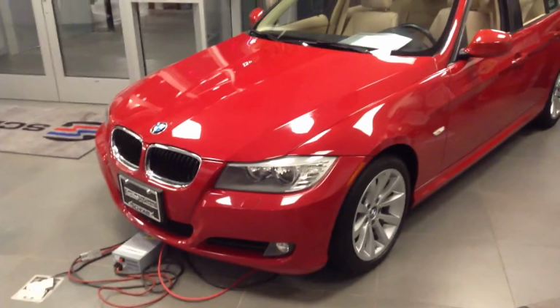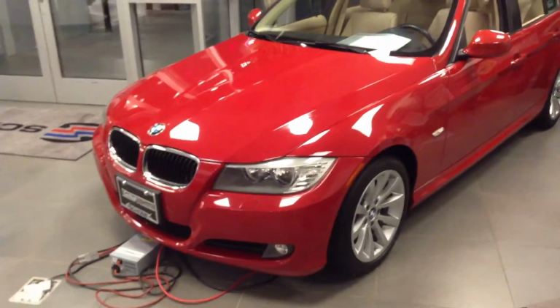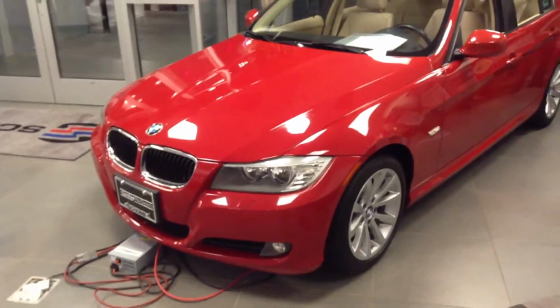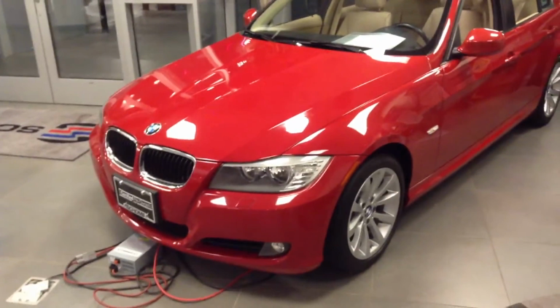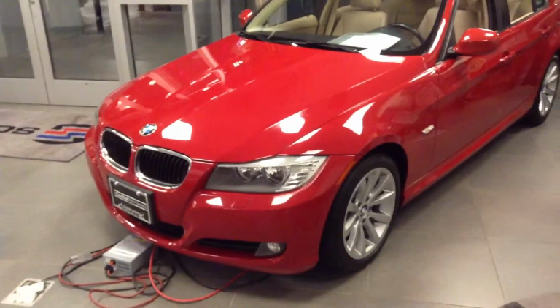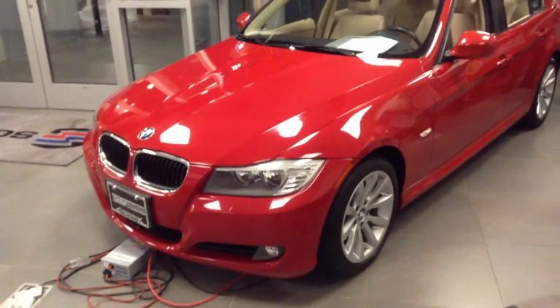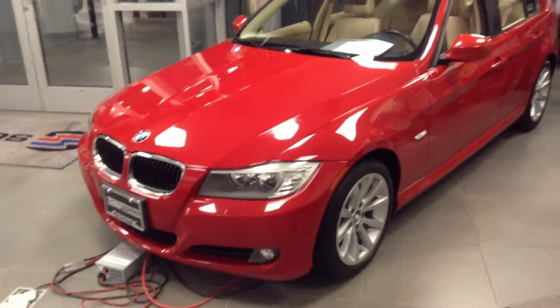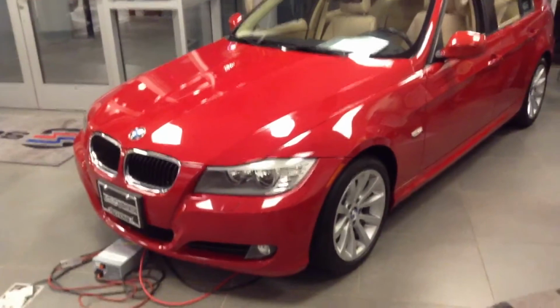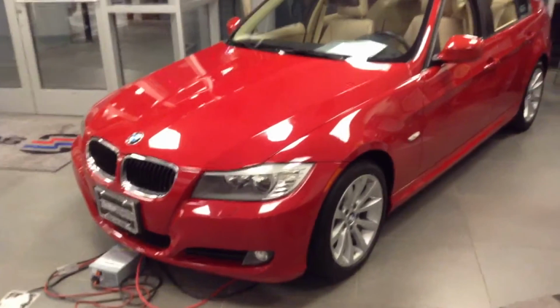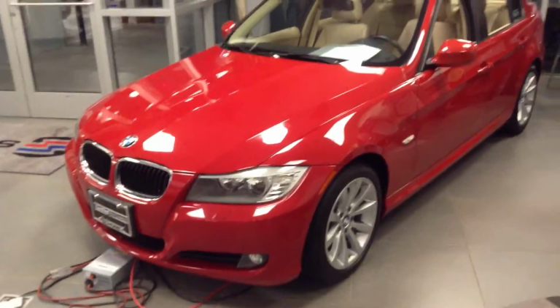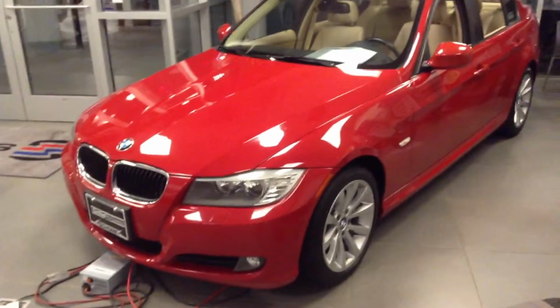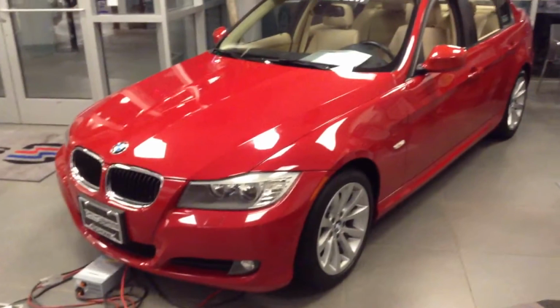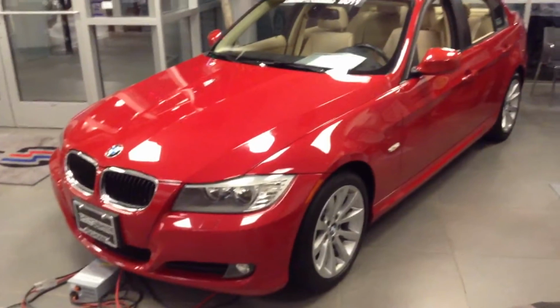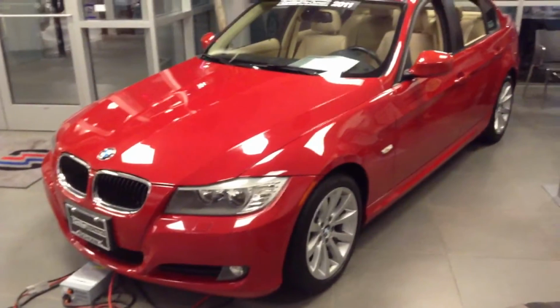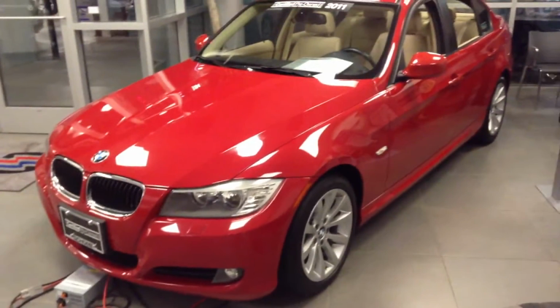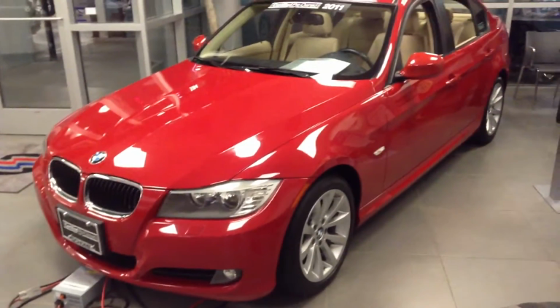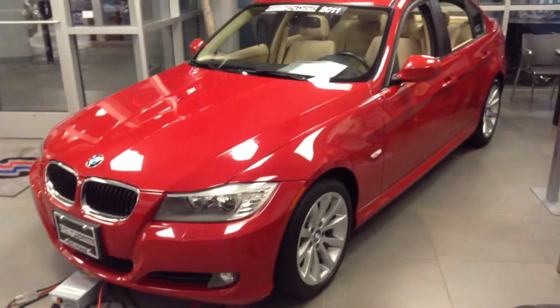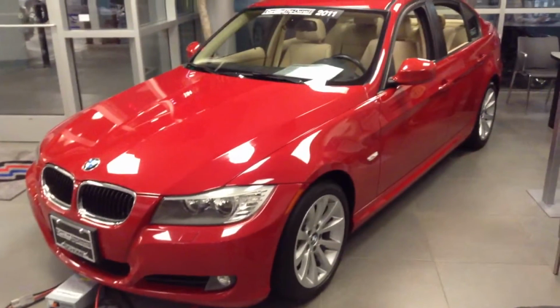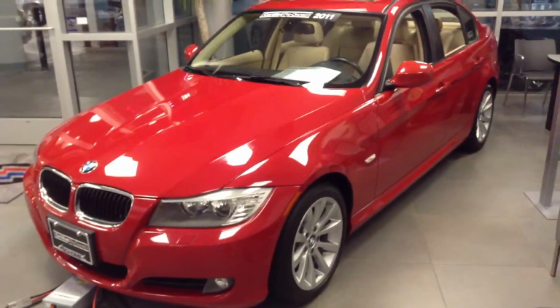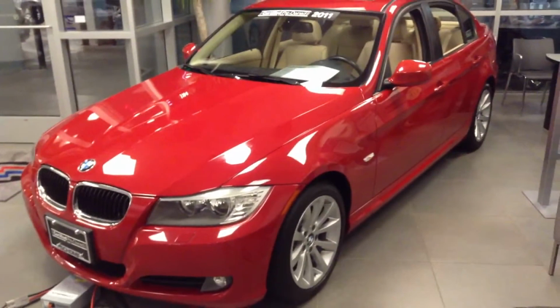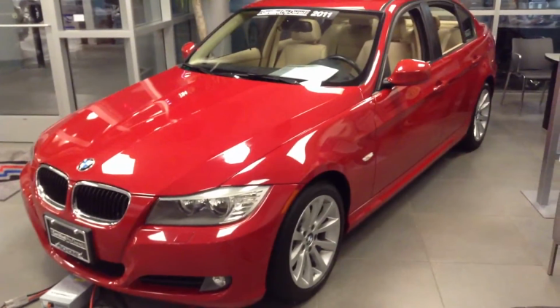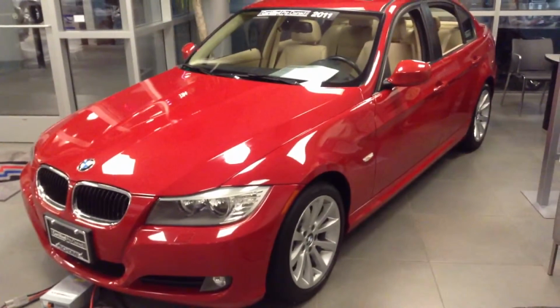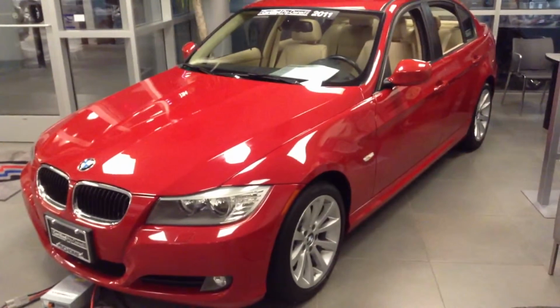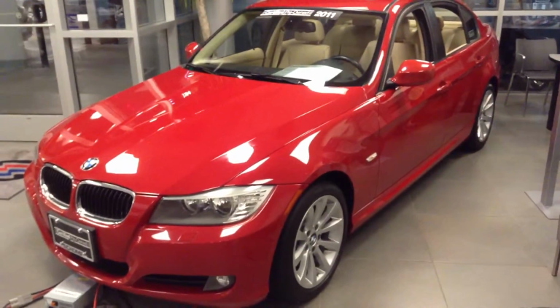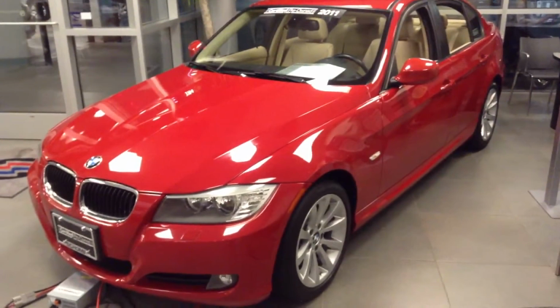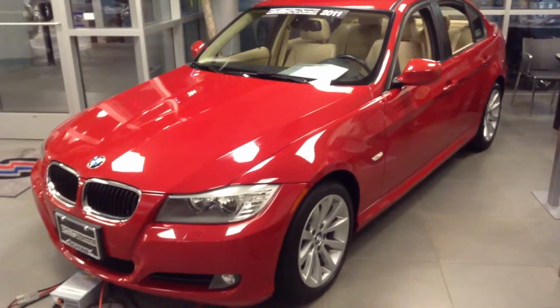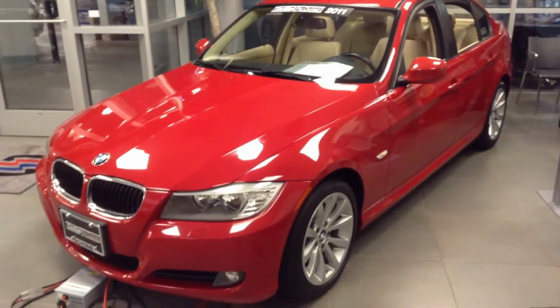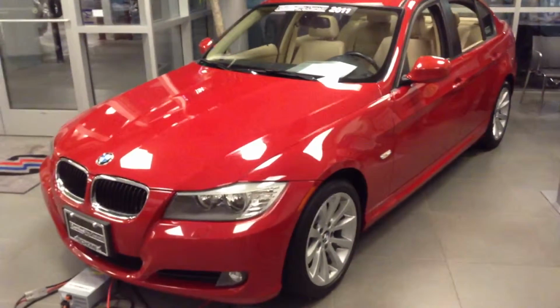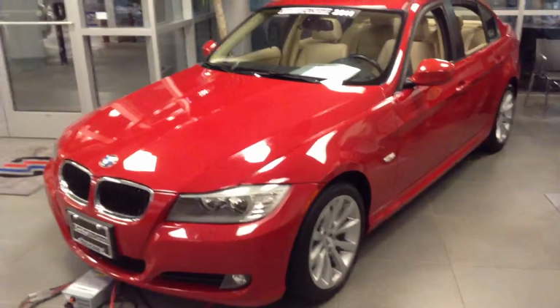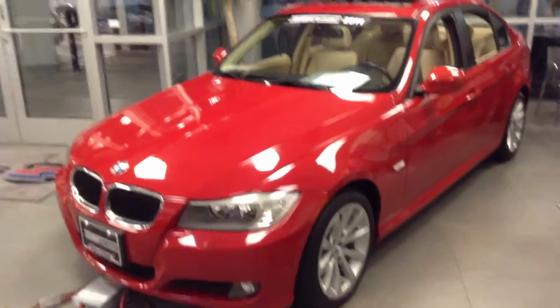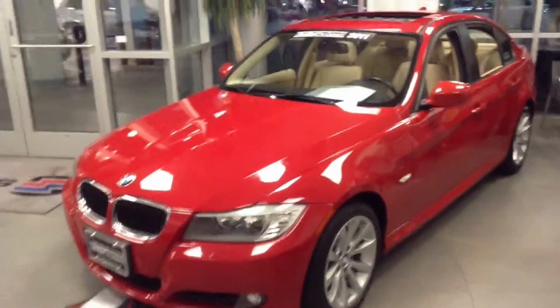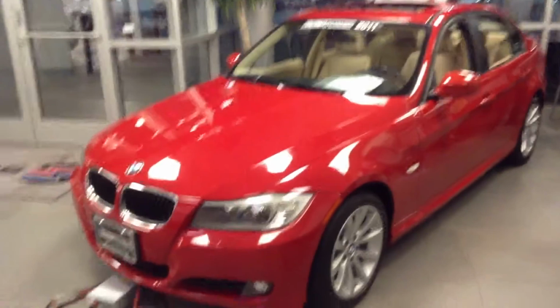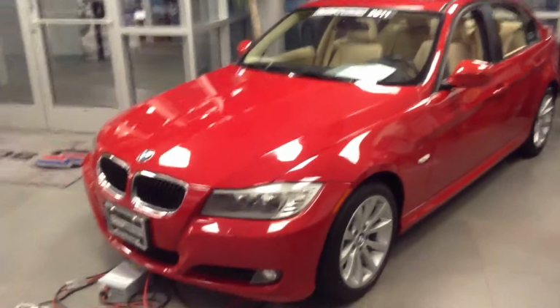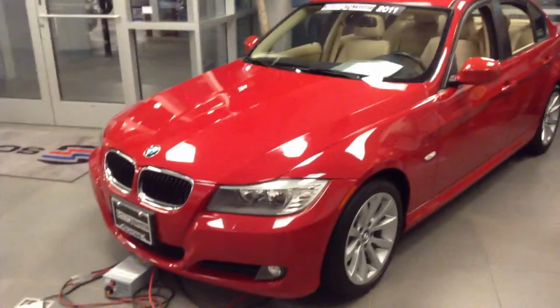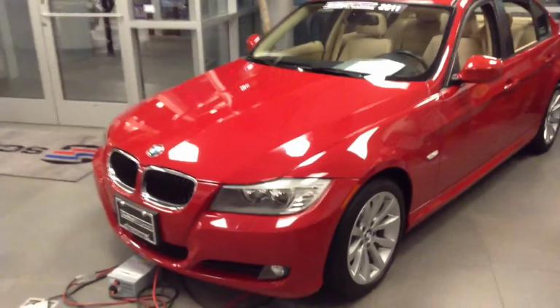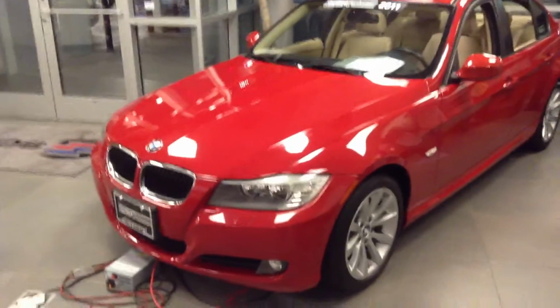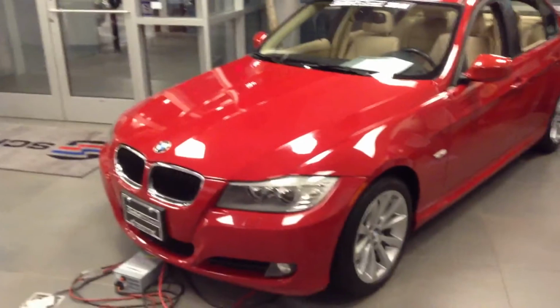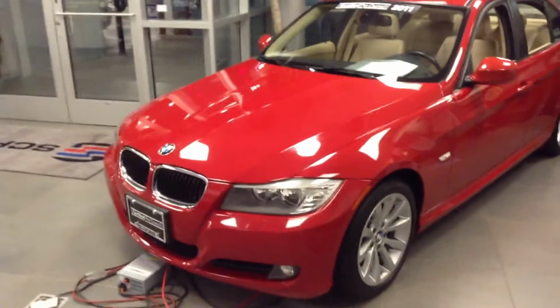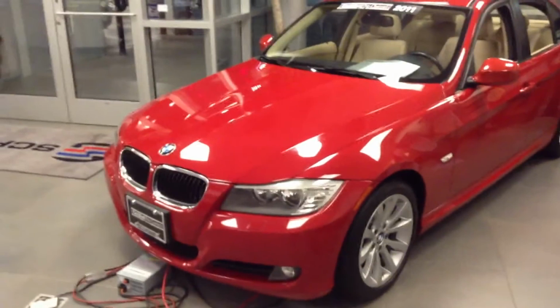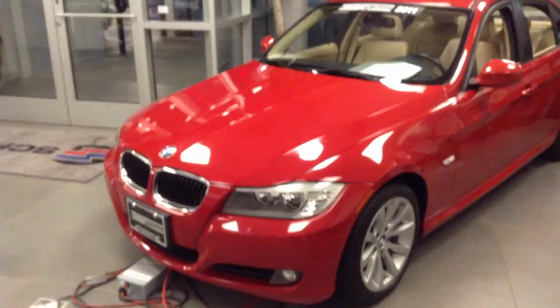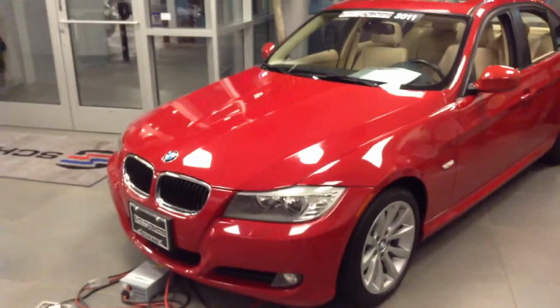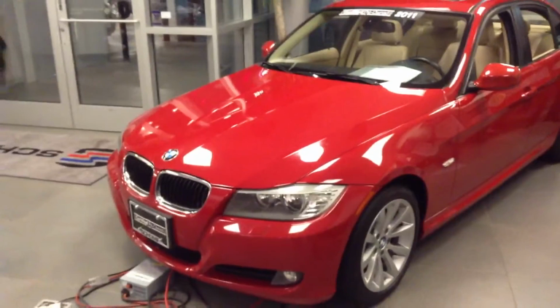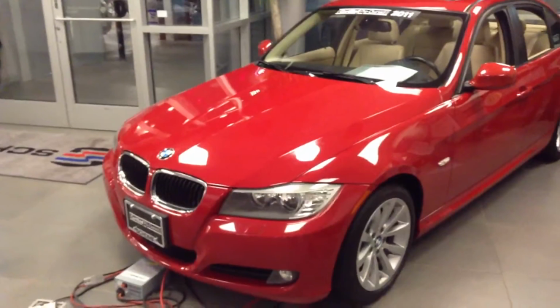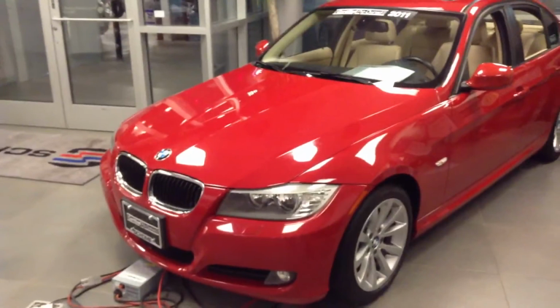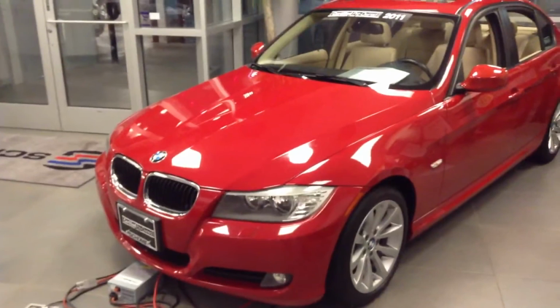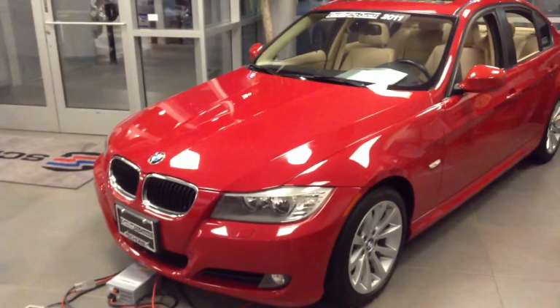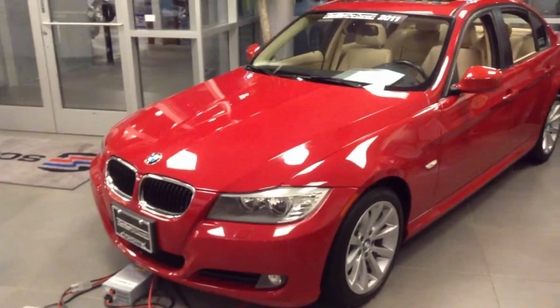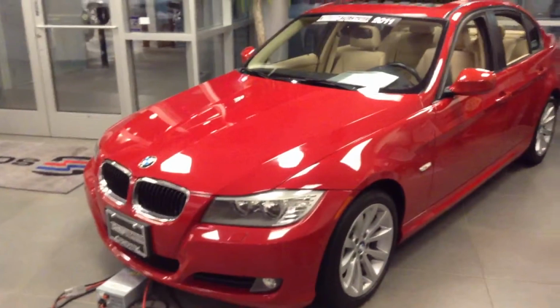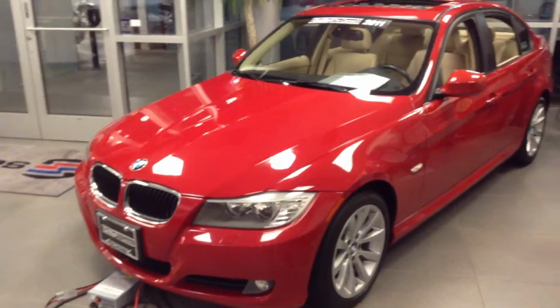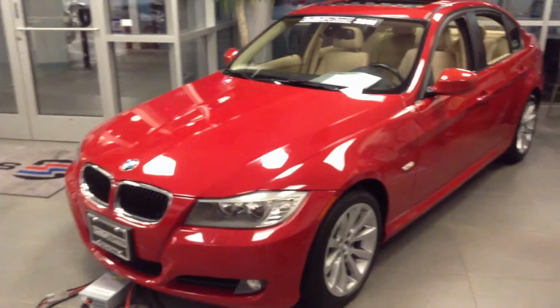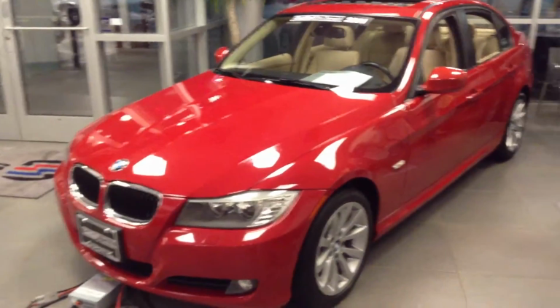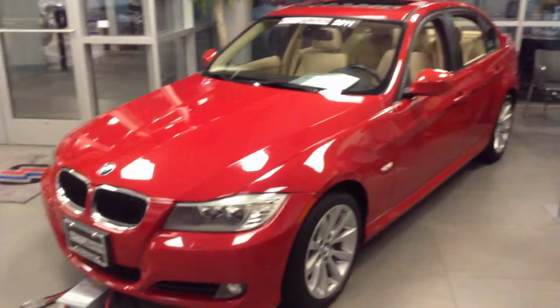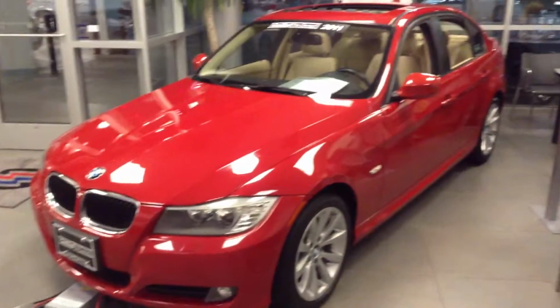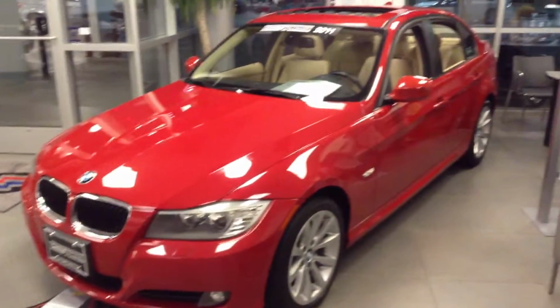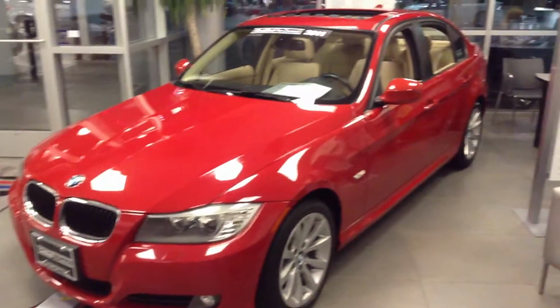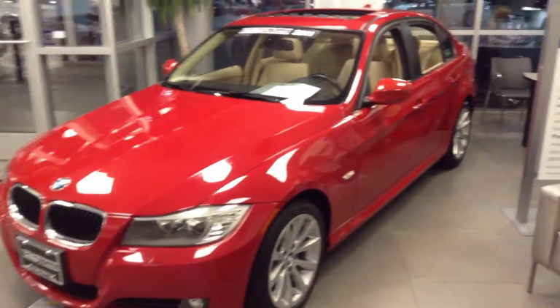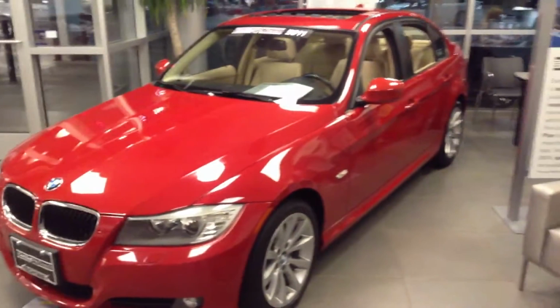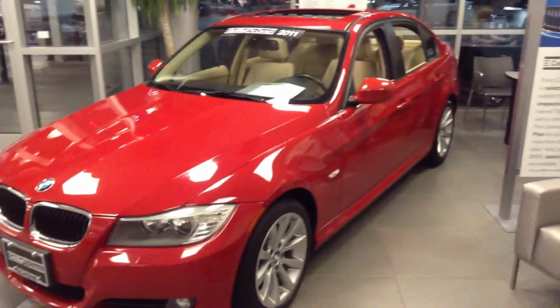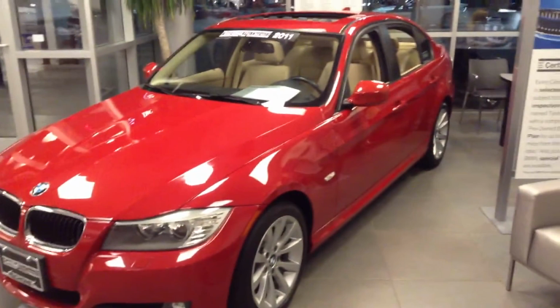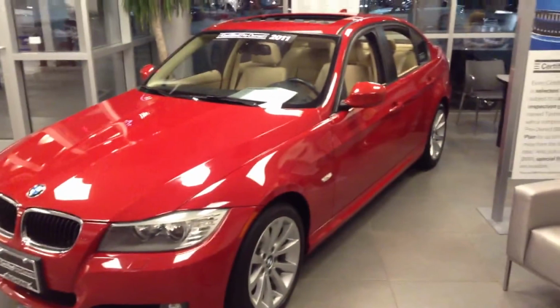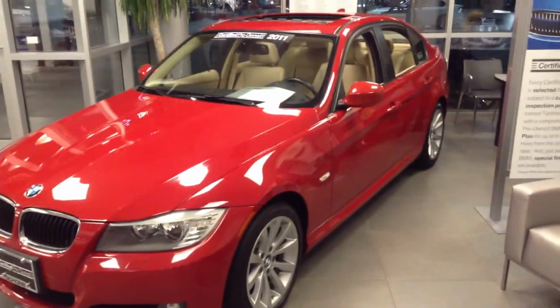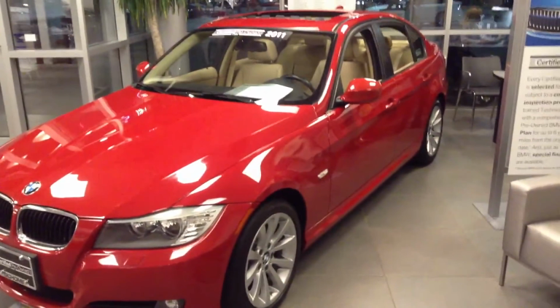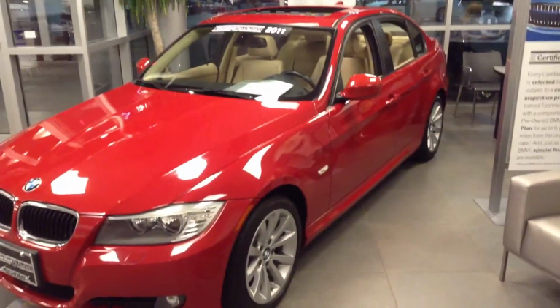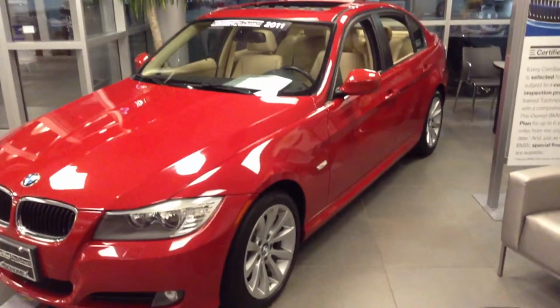Hey Lisa, this is Jason from Shant BMW. Hope you're doing well. Just wanted to give you a quick video about that car you were interested in.